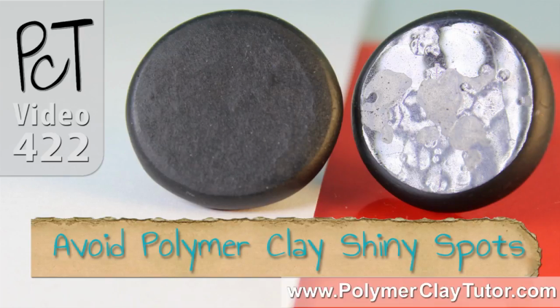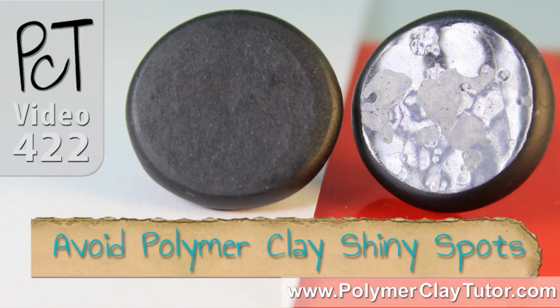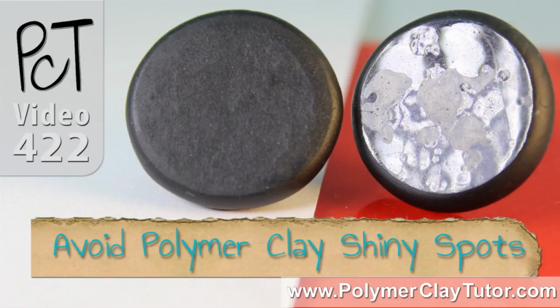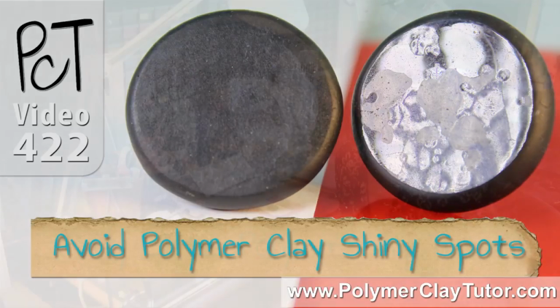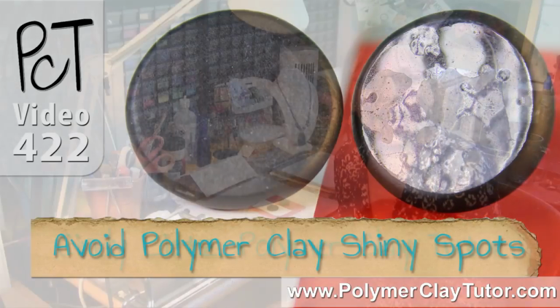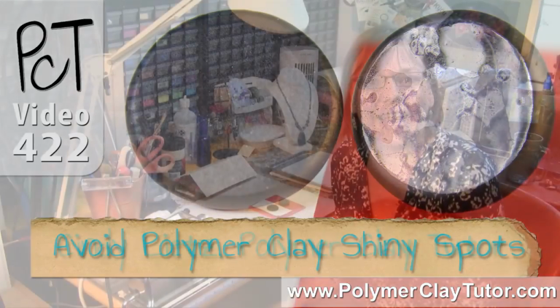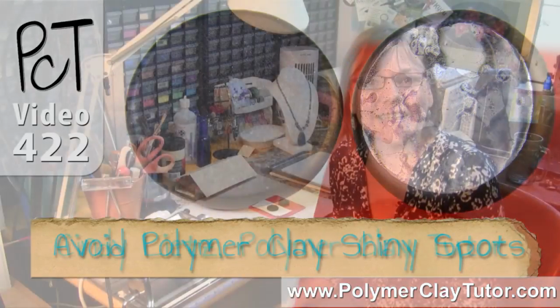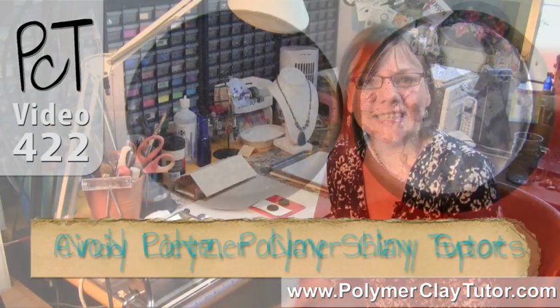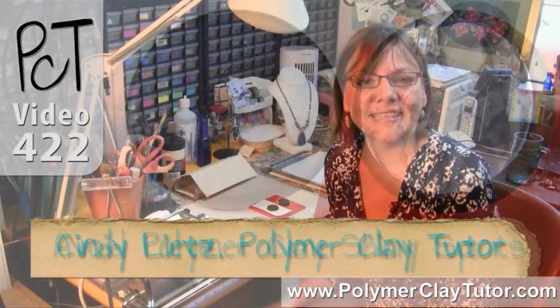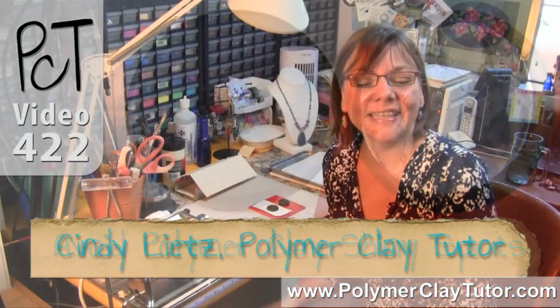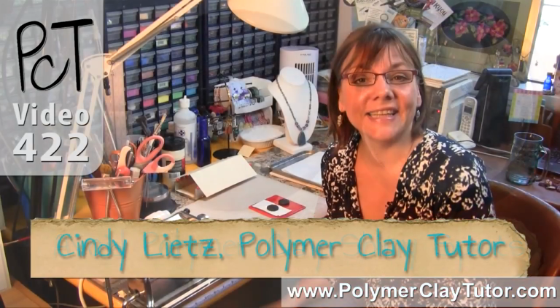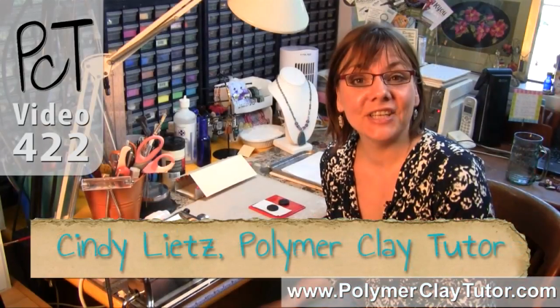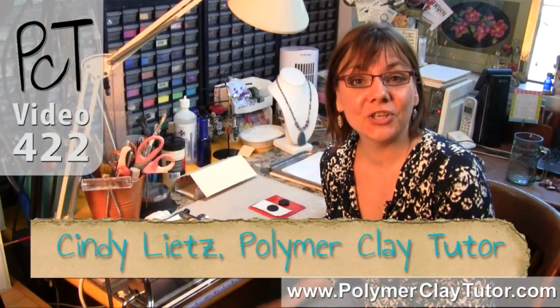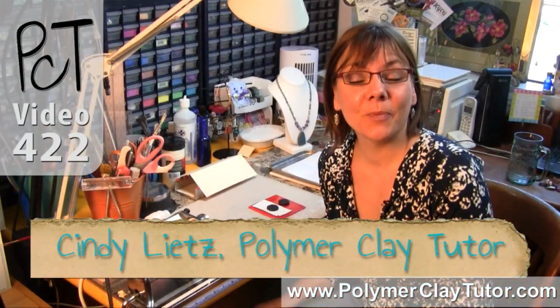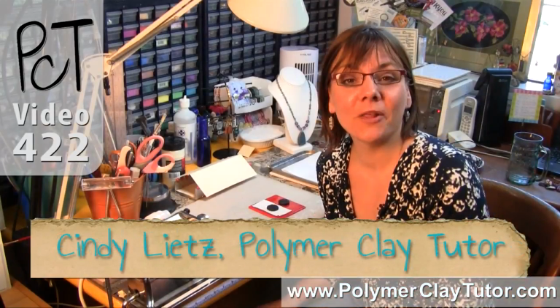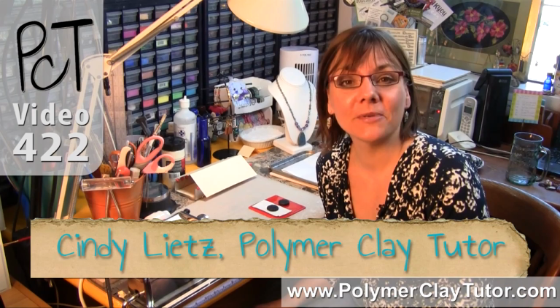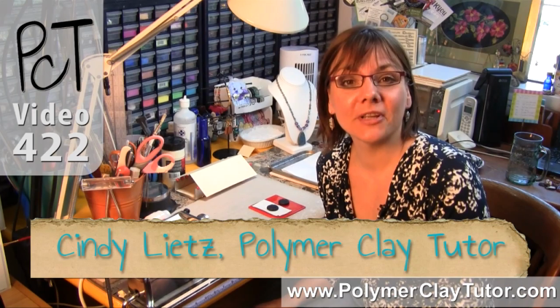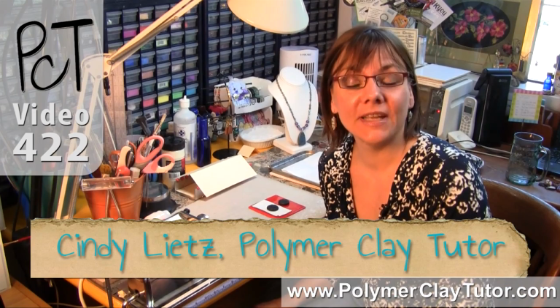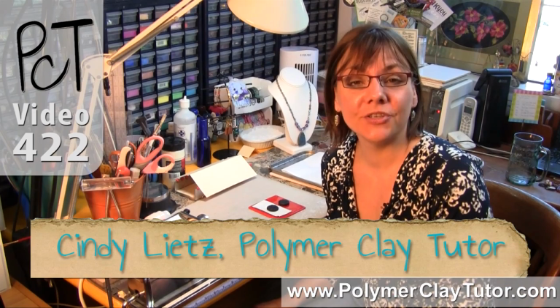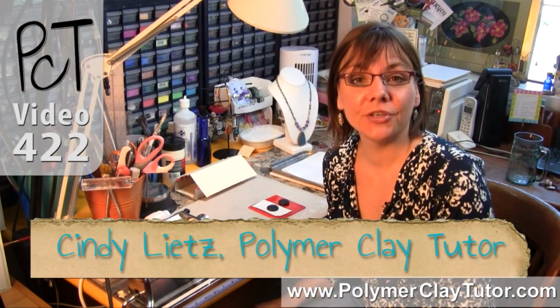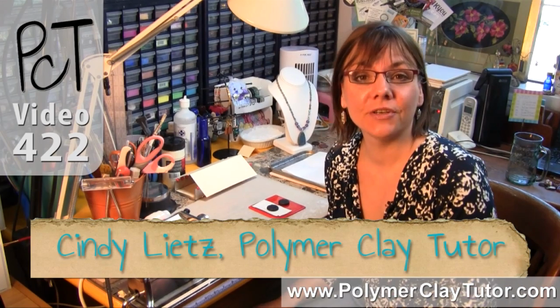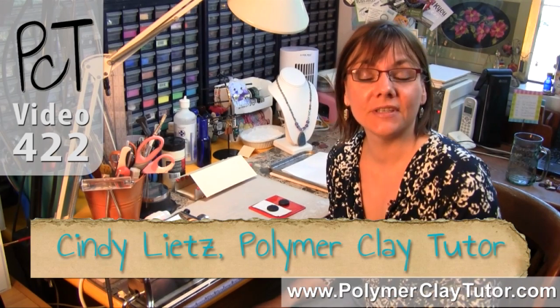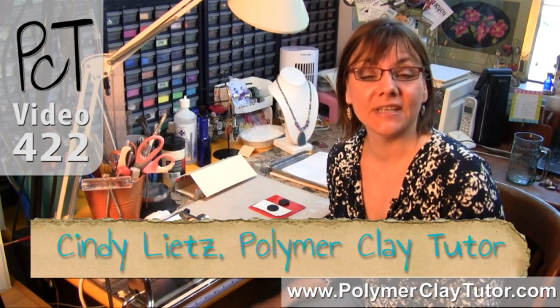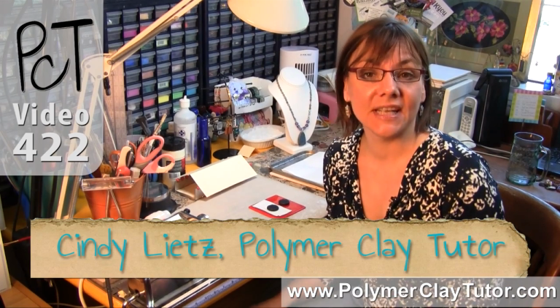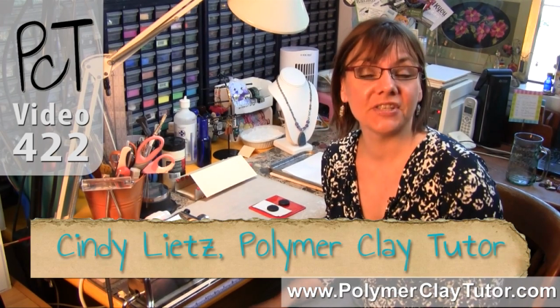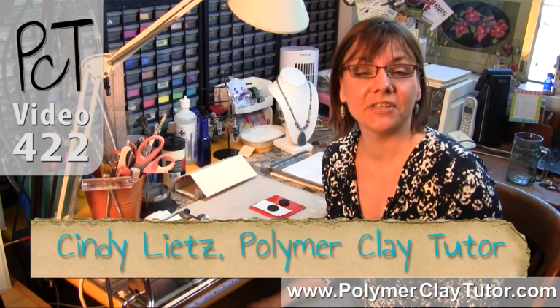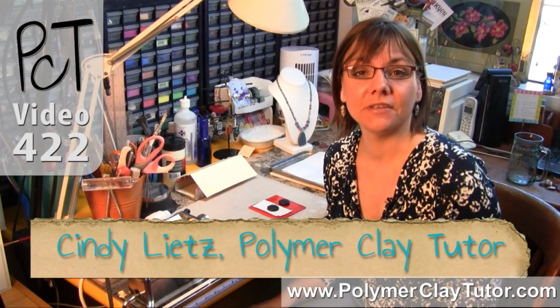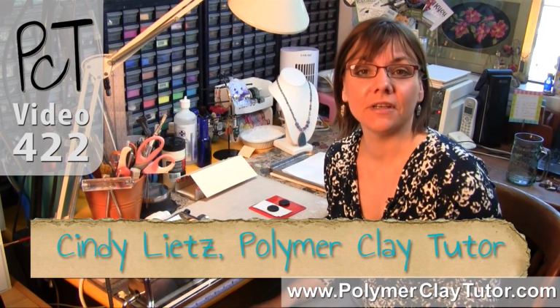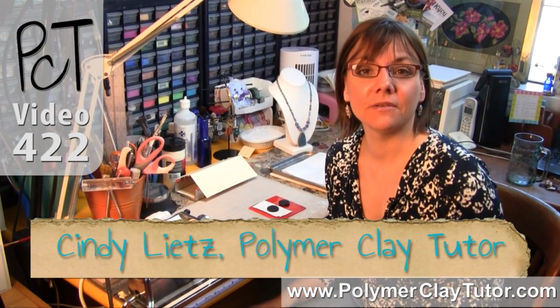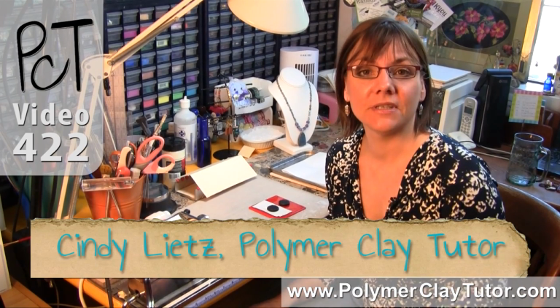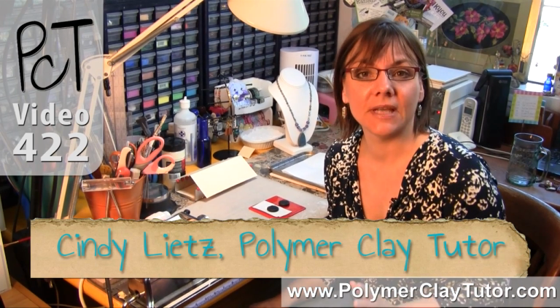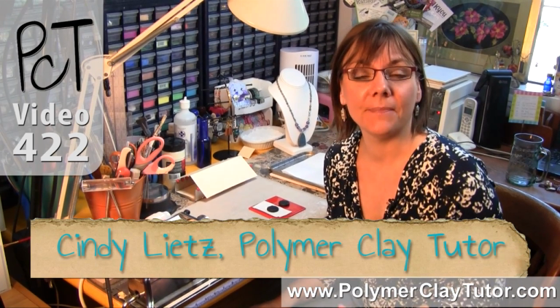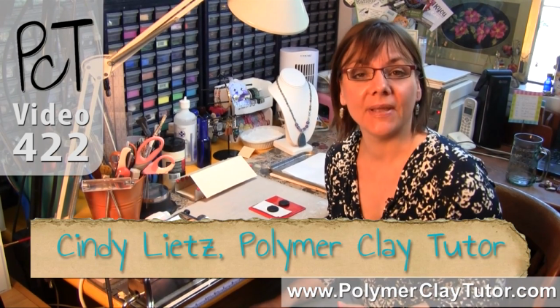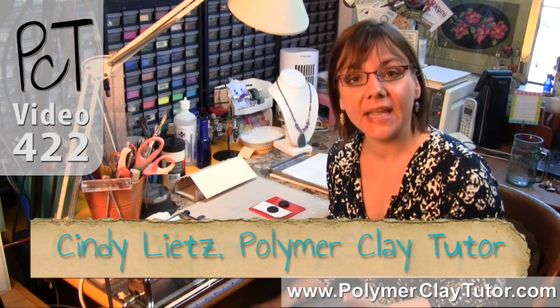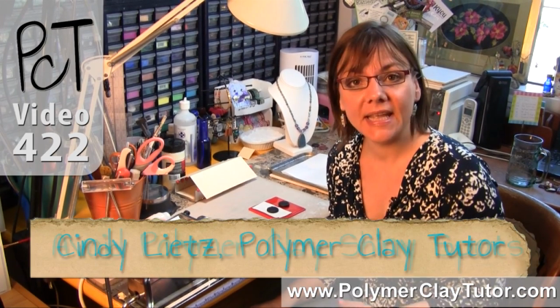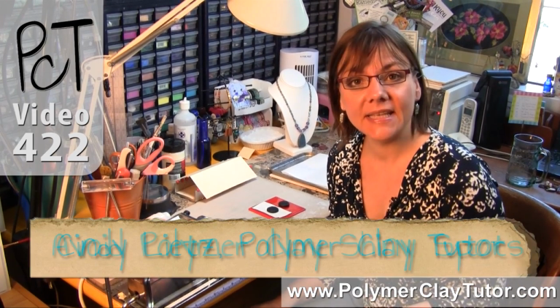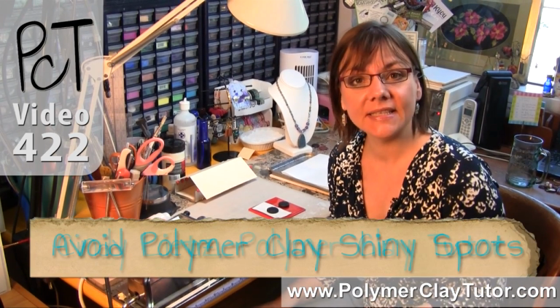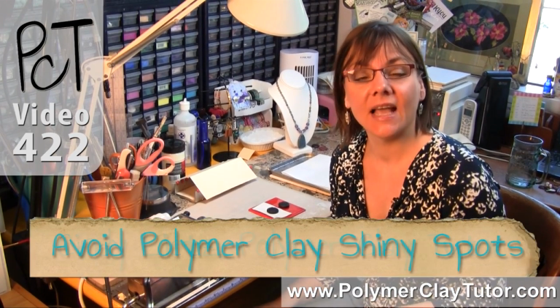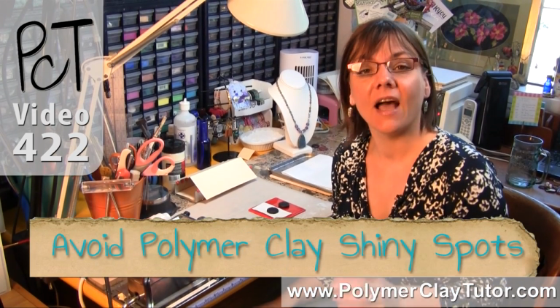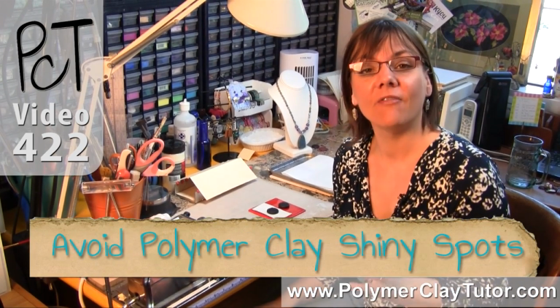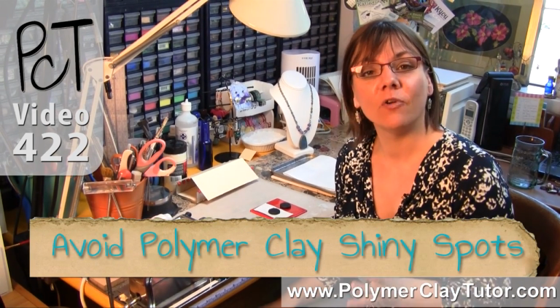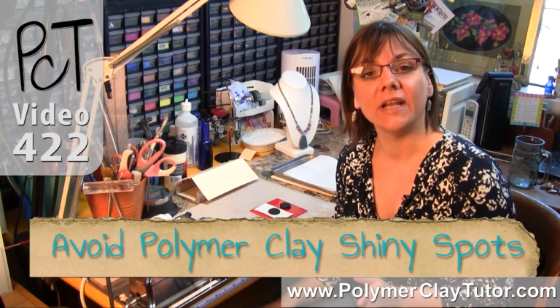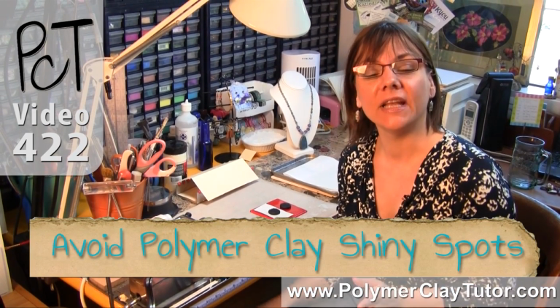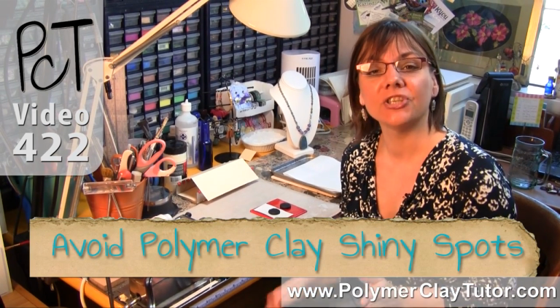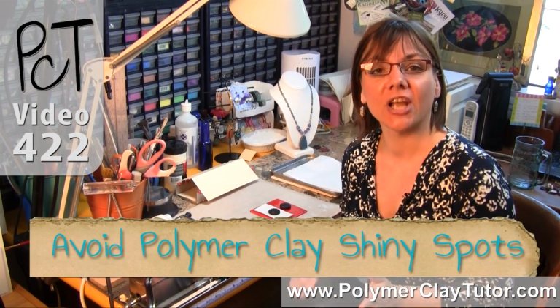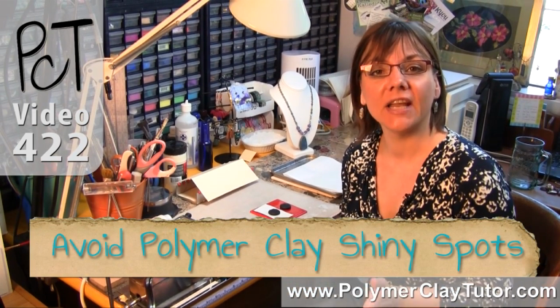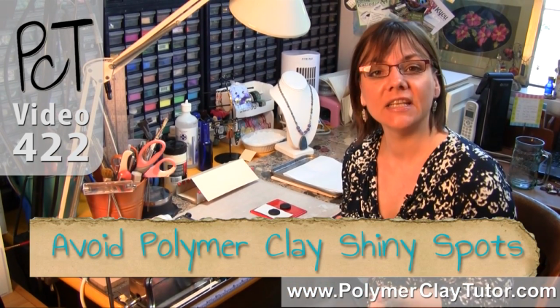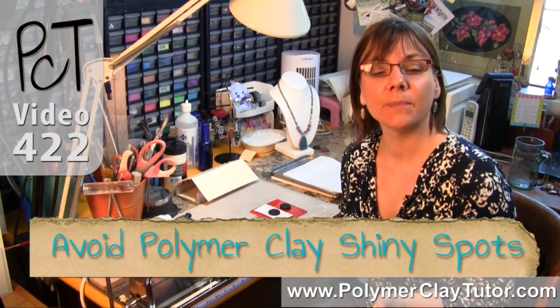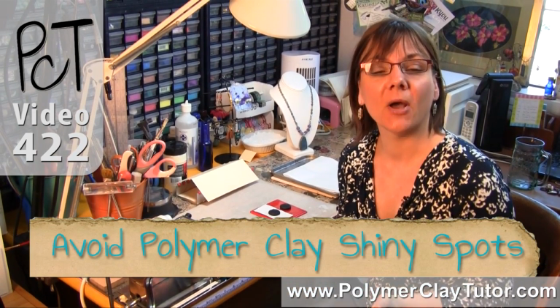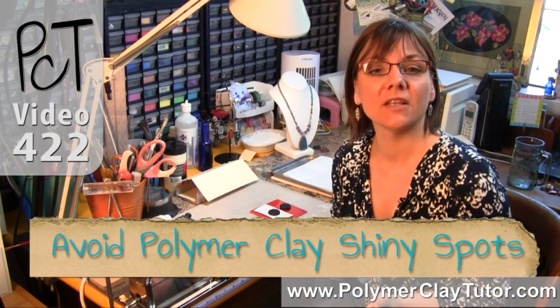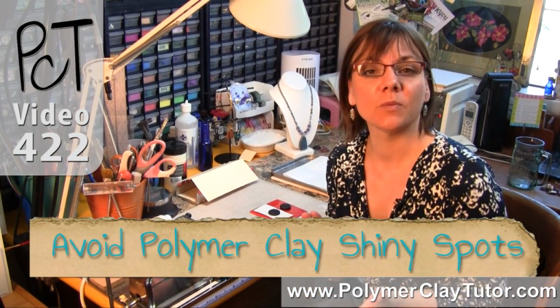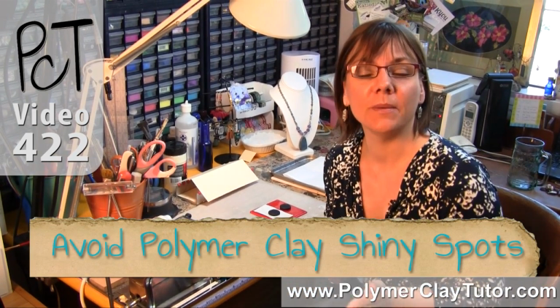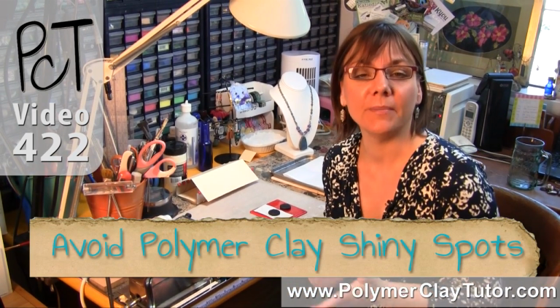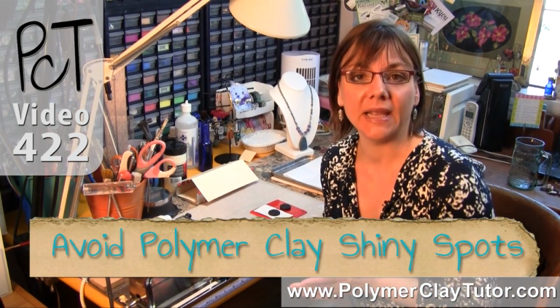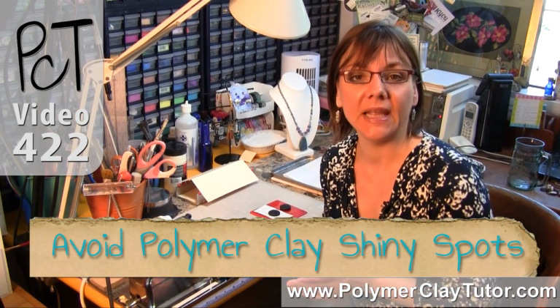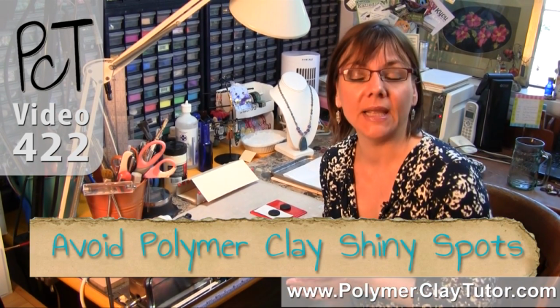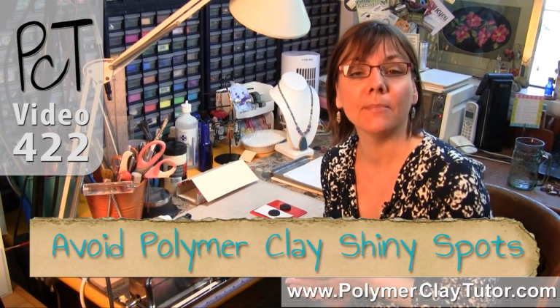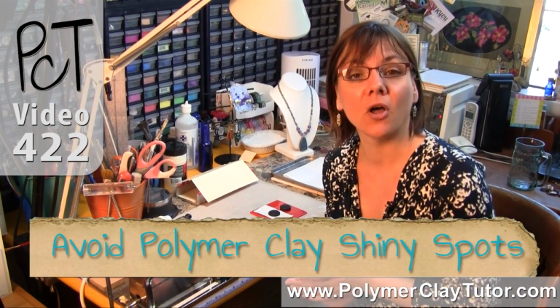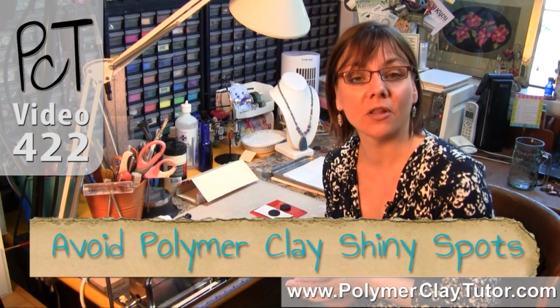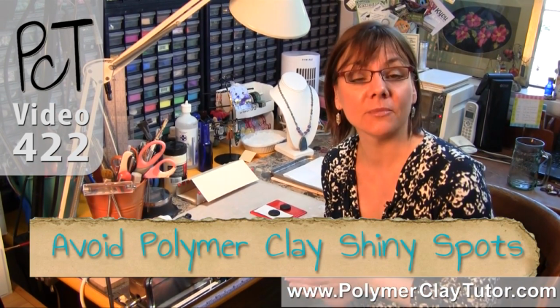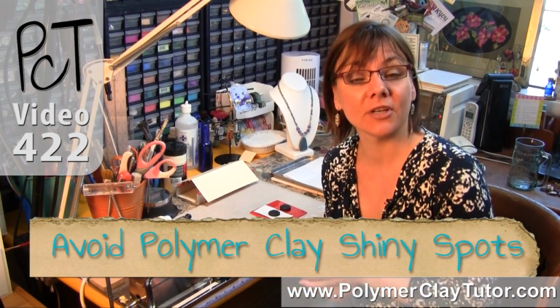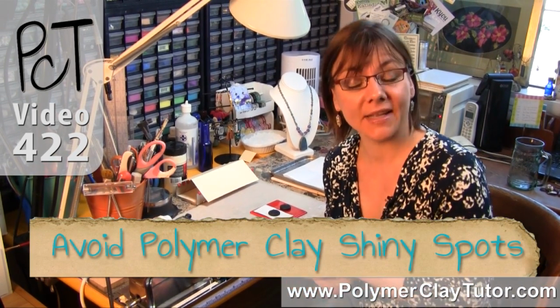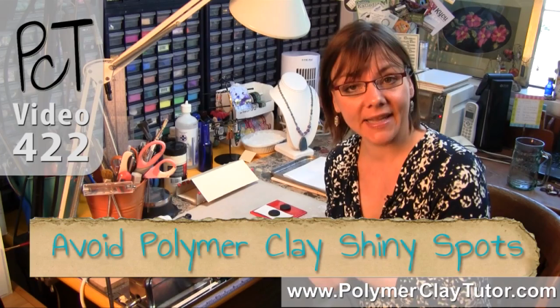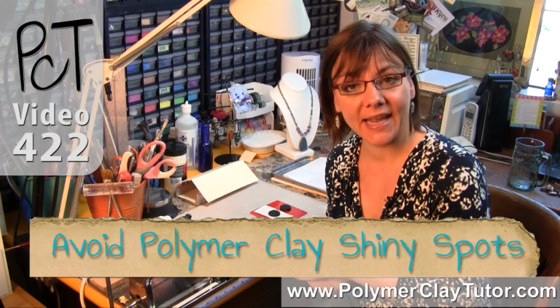Hi guys, it's Cindy Leach, your Polymer Clay Tutor, and today's Studio Tip is avoiding shiny spots when baking Polymer Clay.